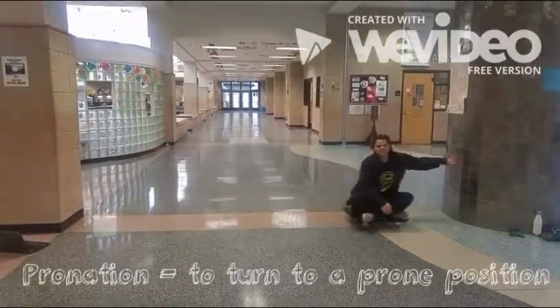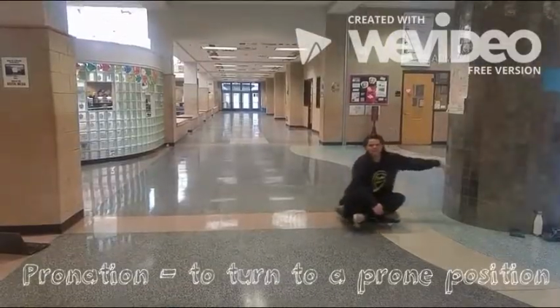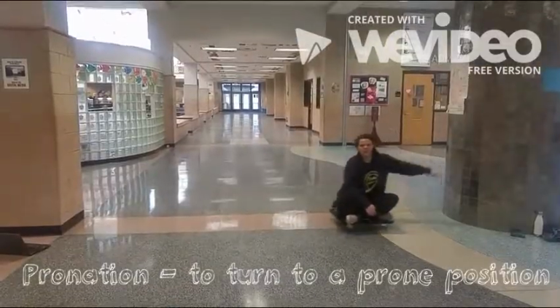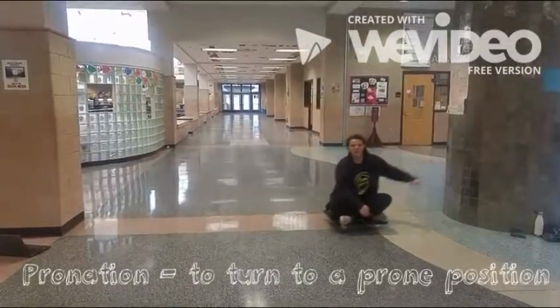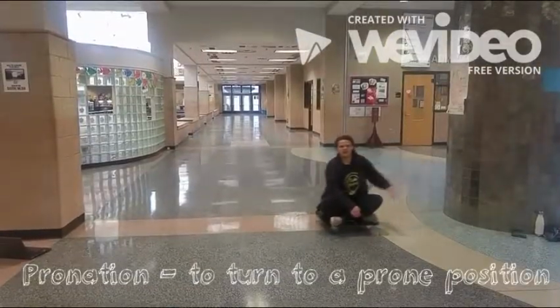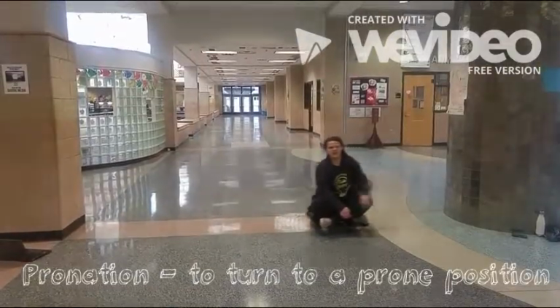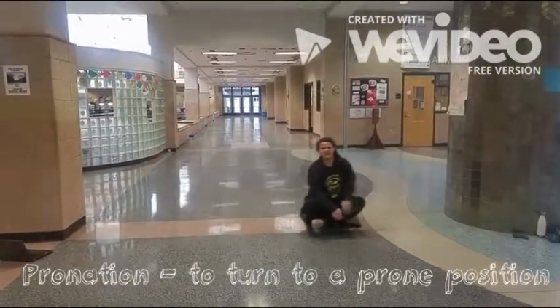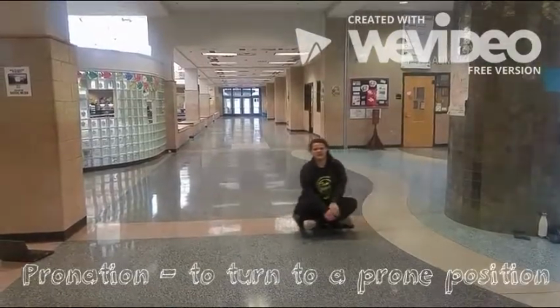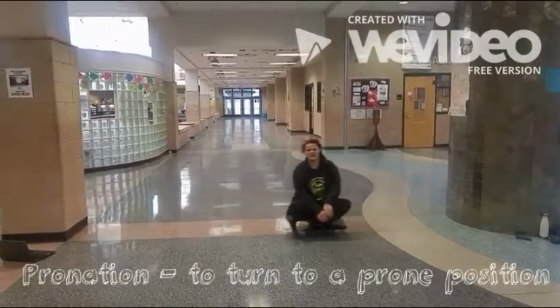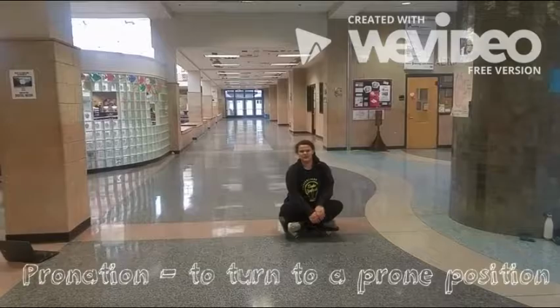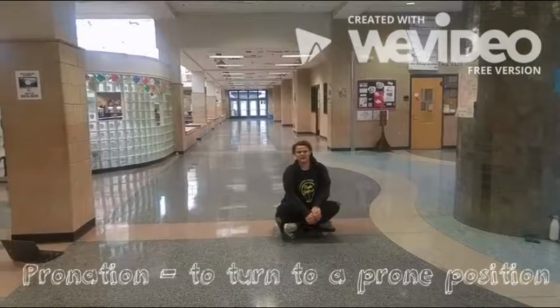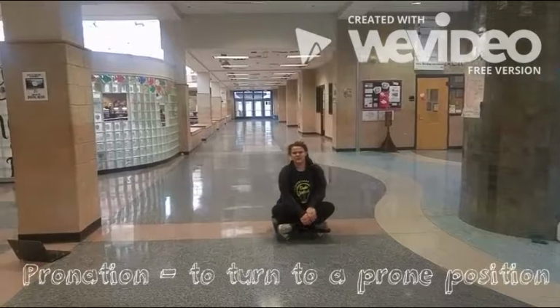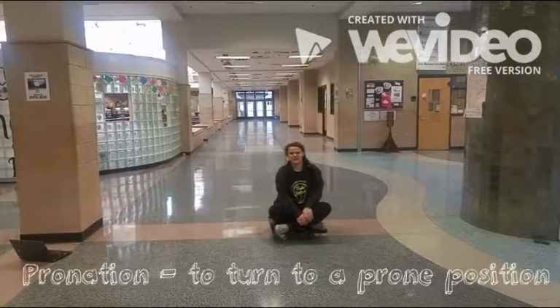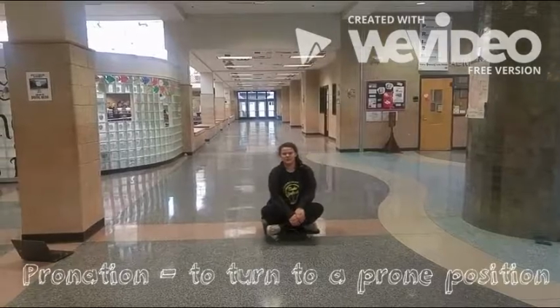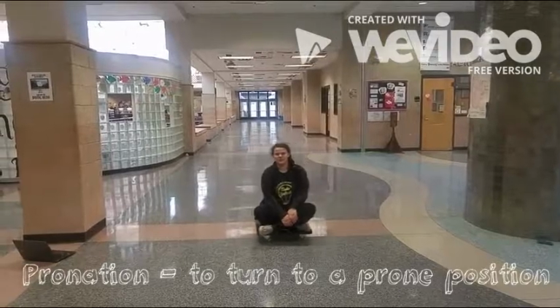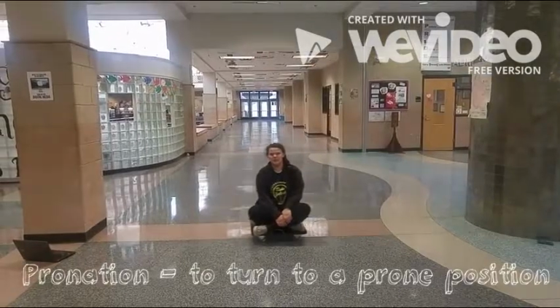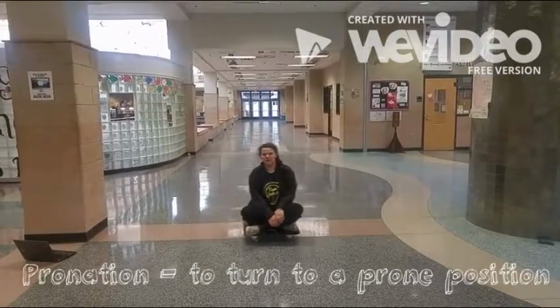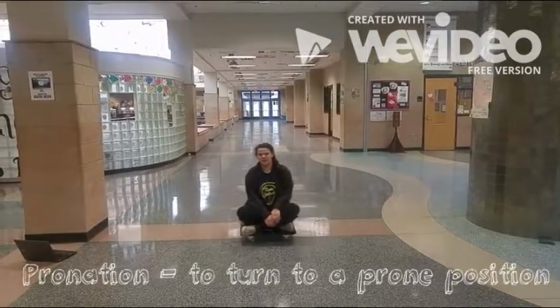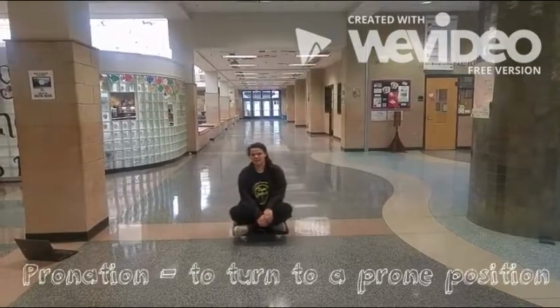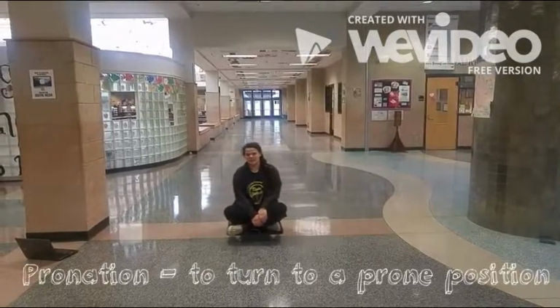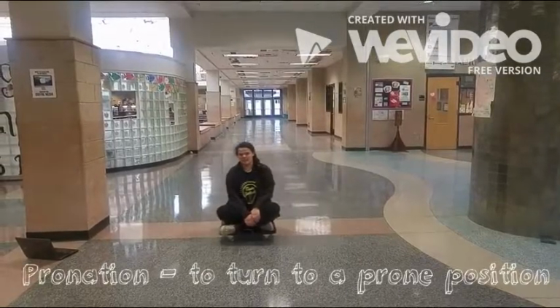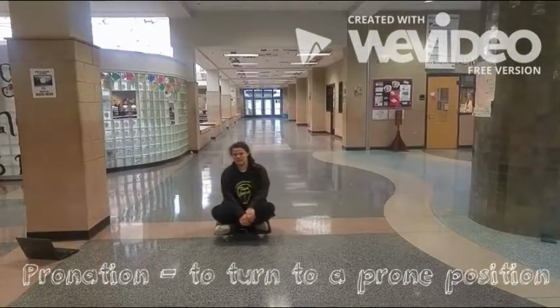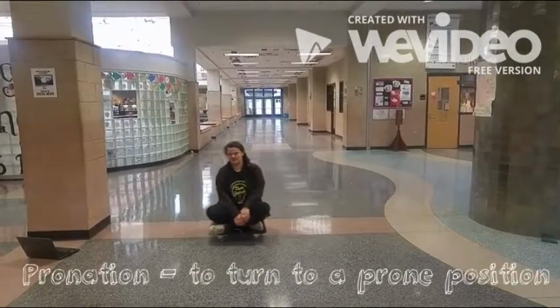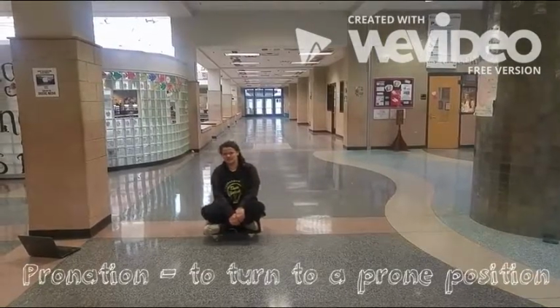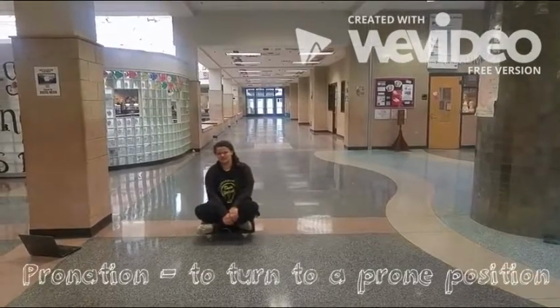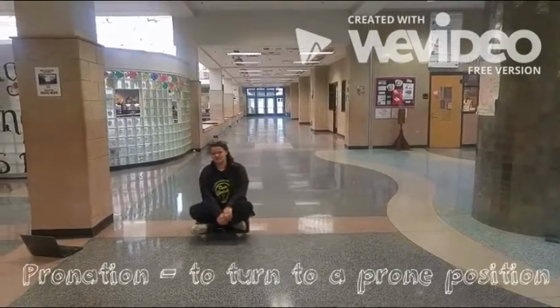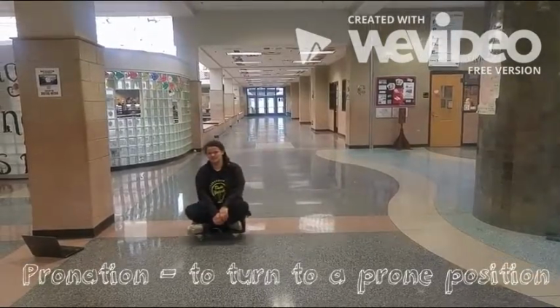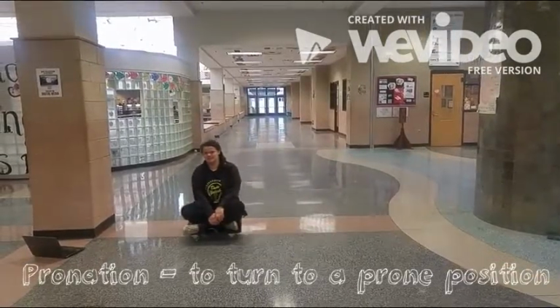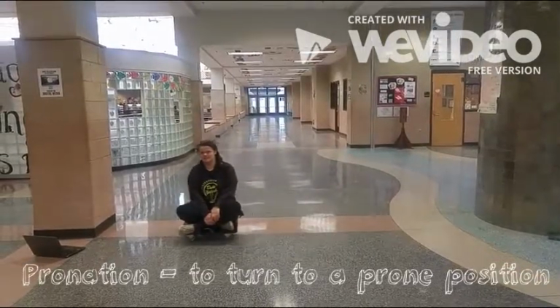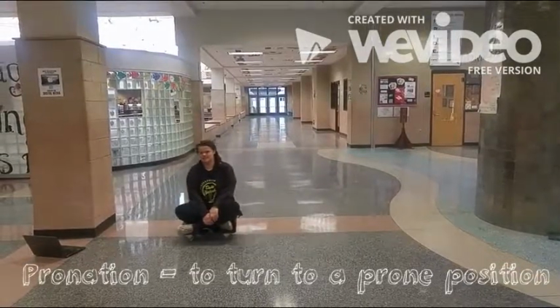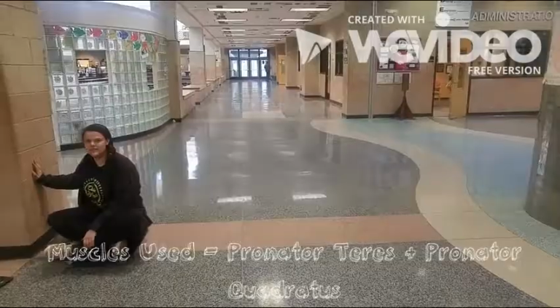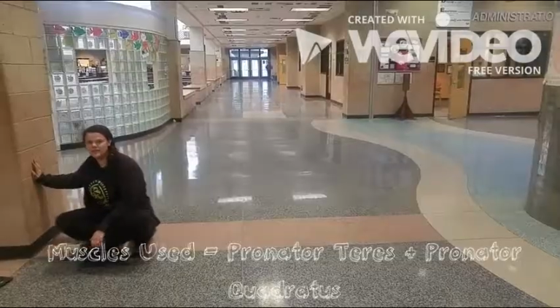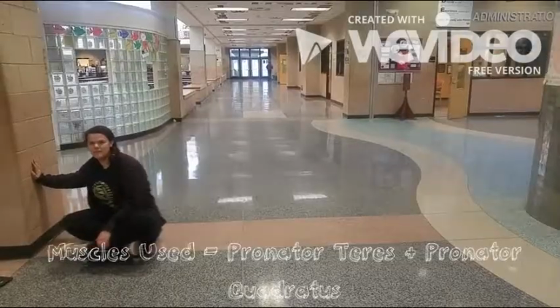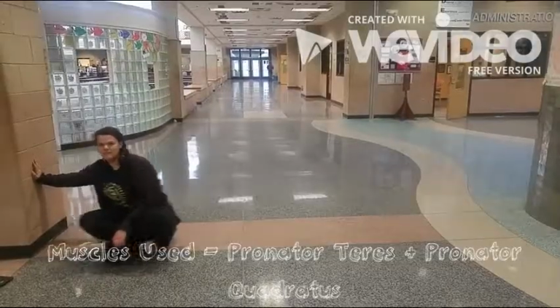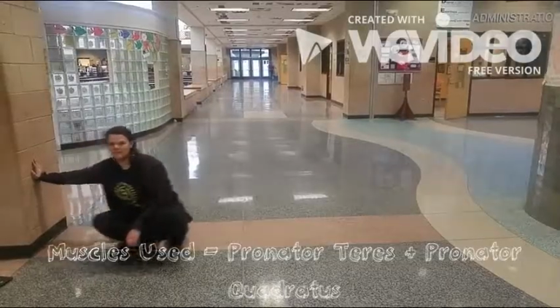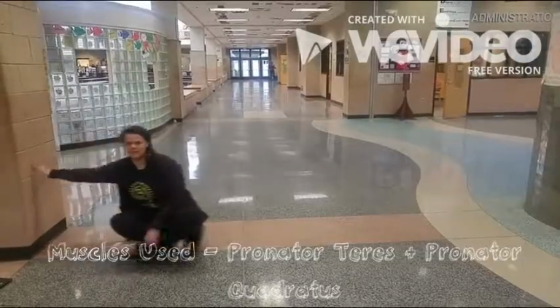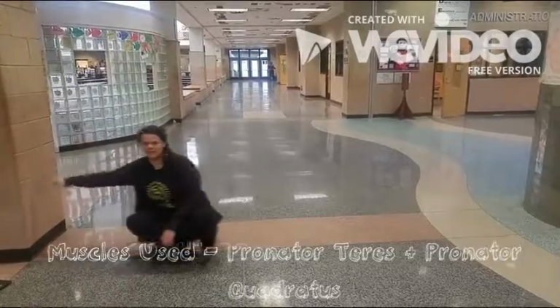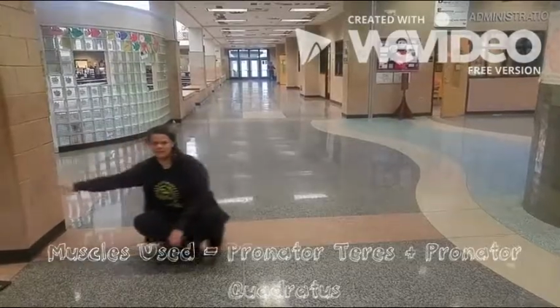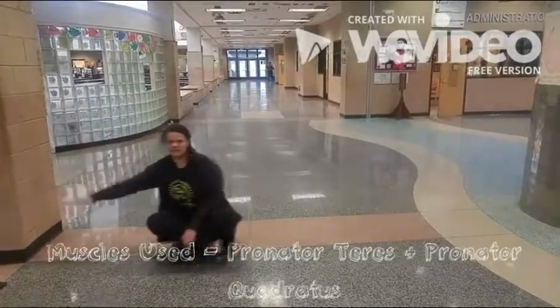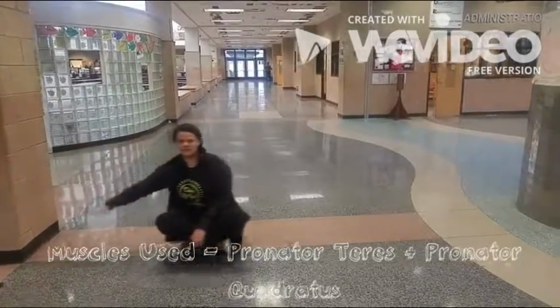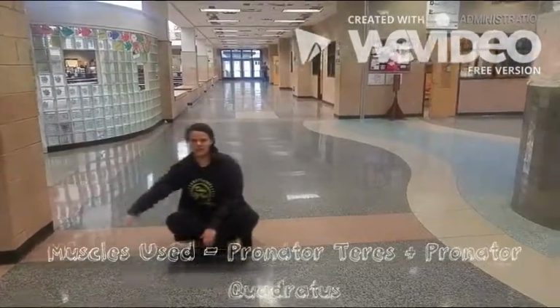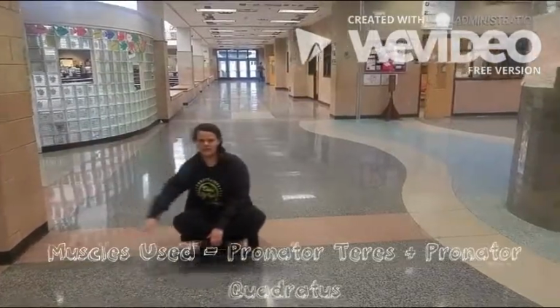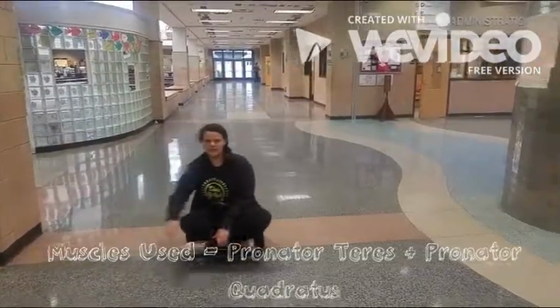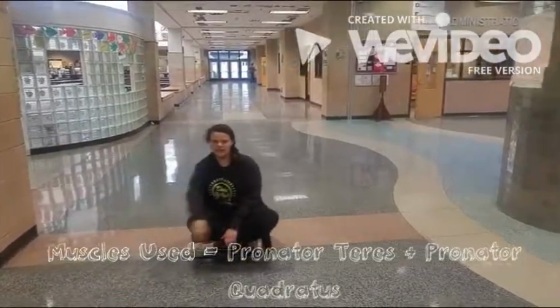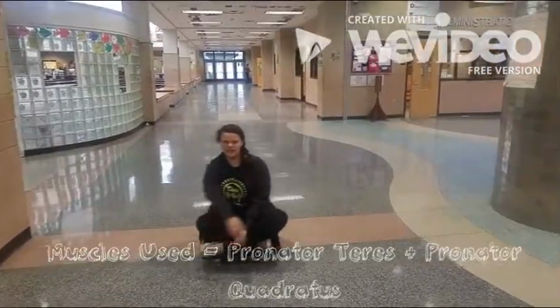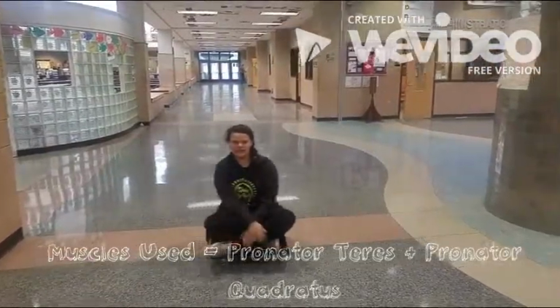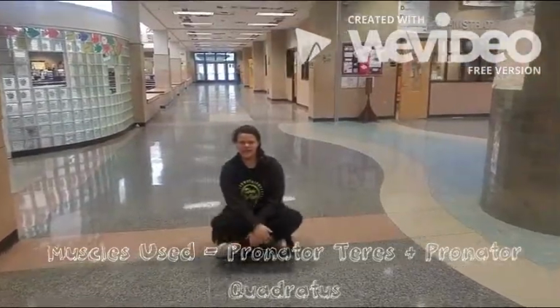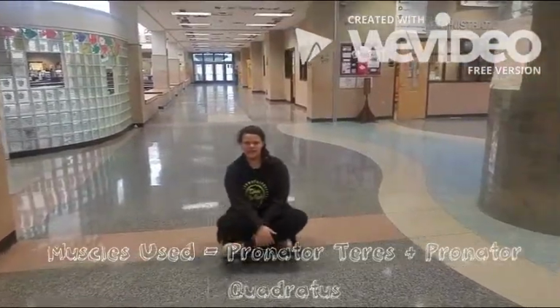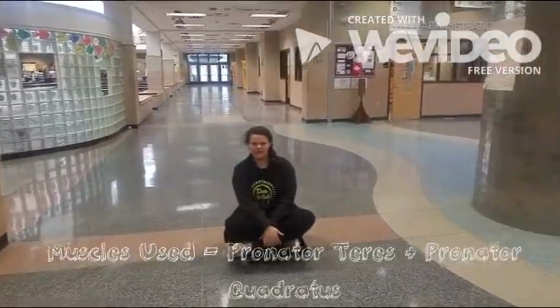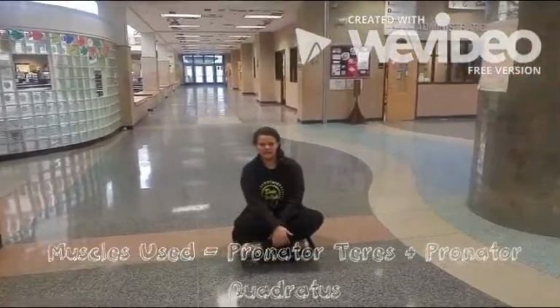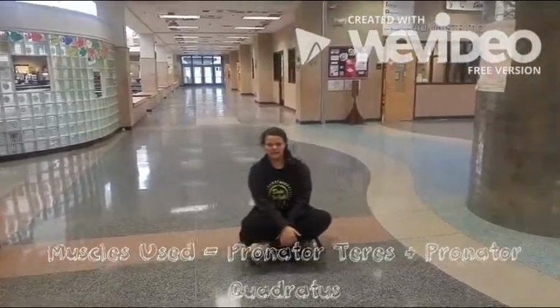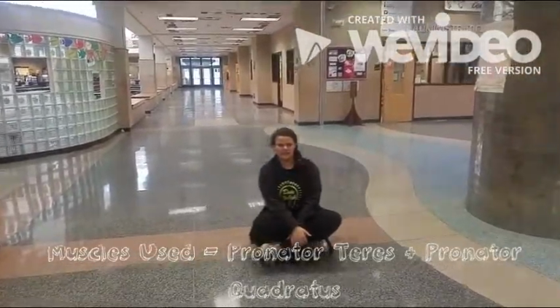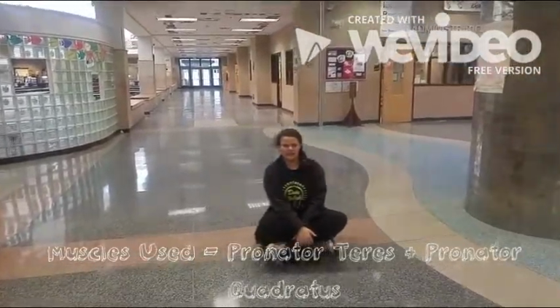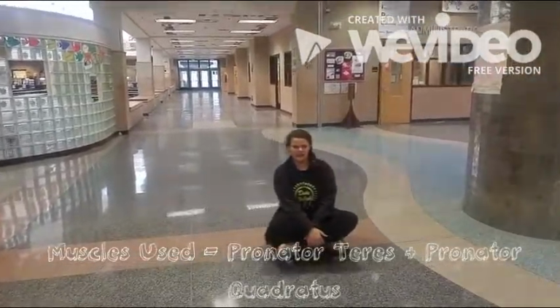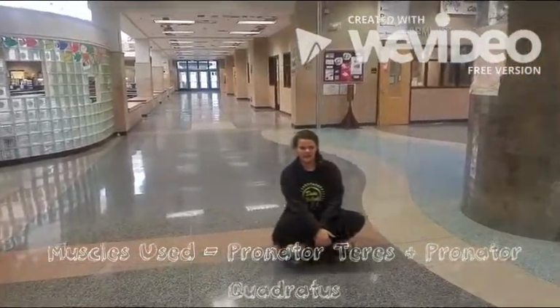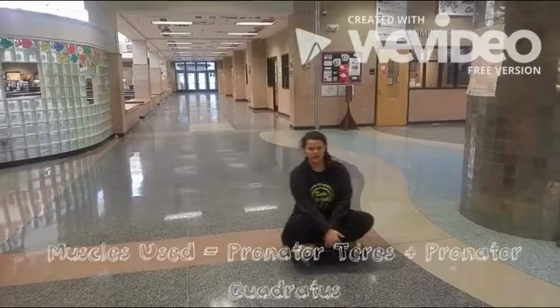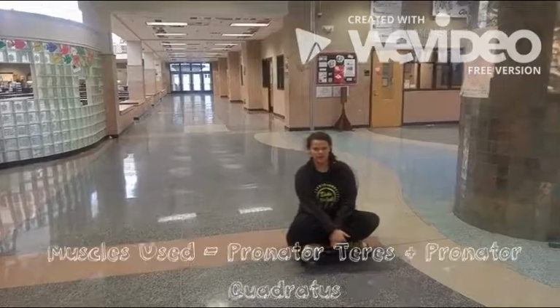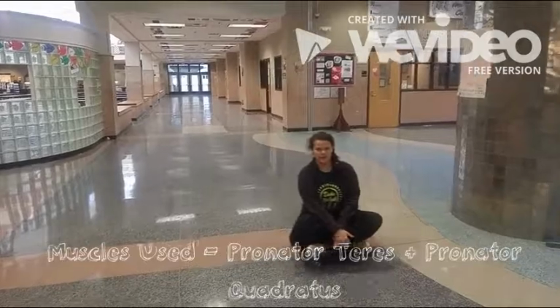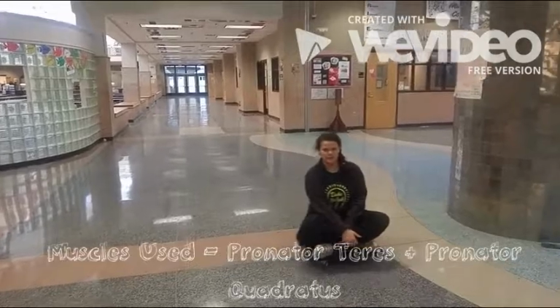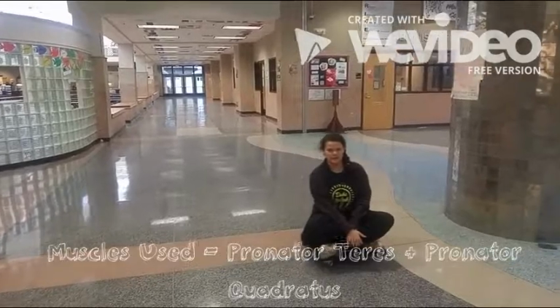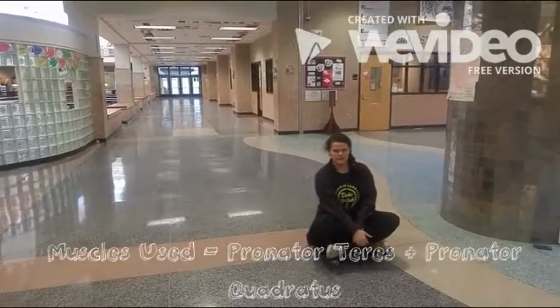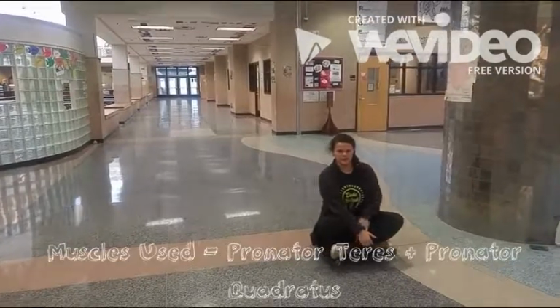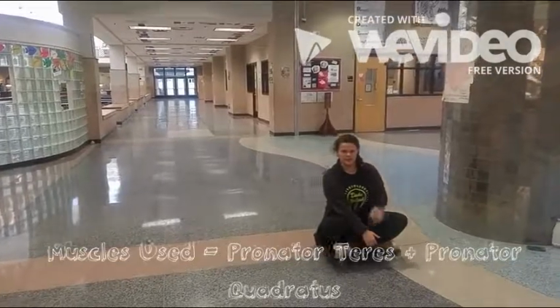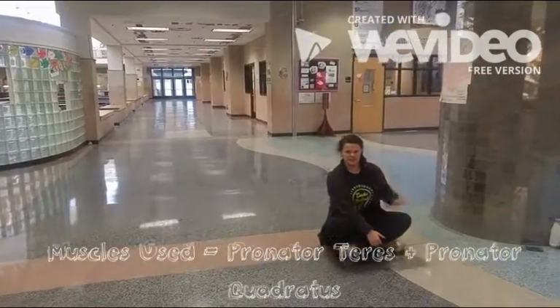Pronation: to turn to a prone position. Muscles used: pronator teres, pronator quadratus.